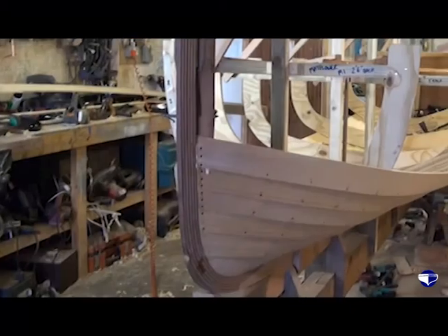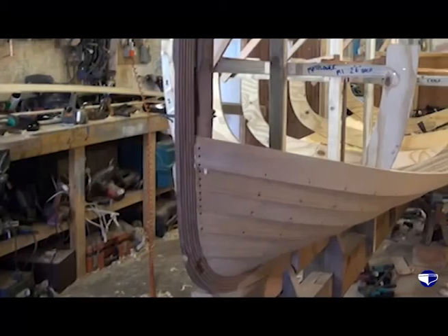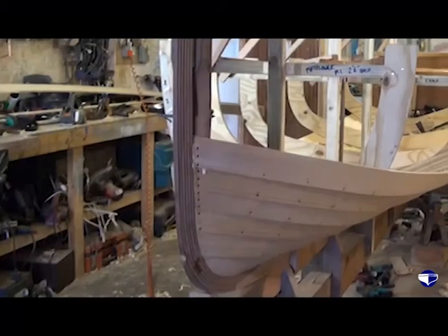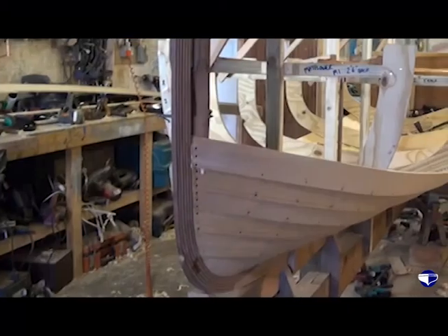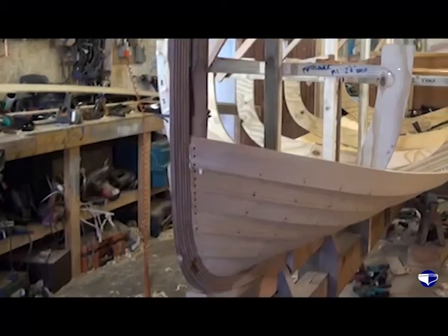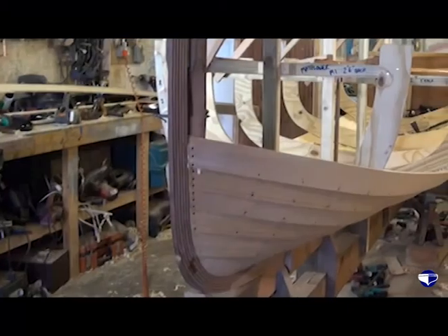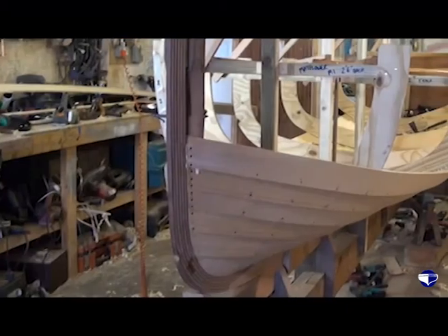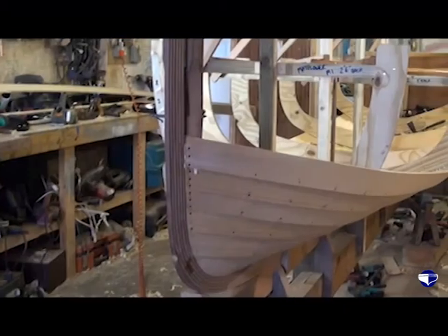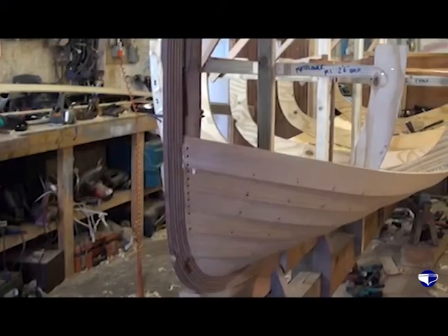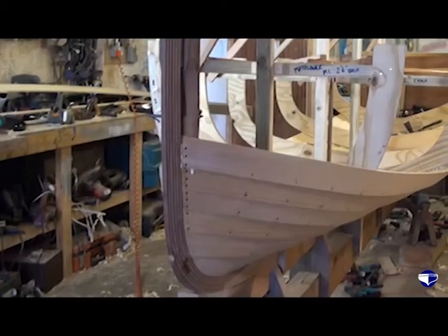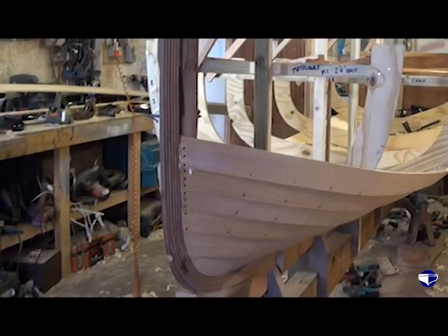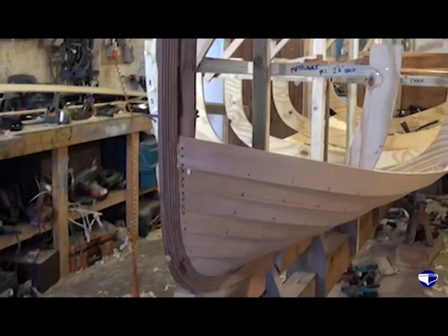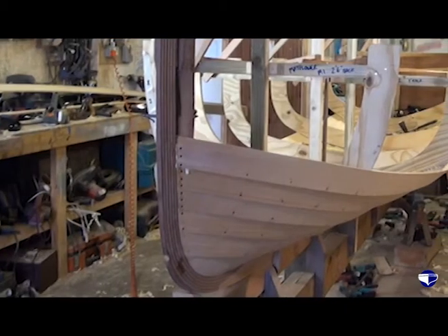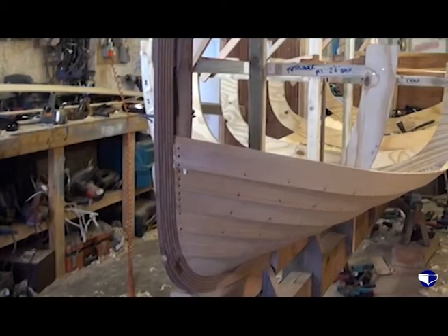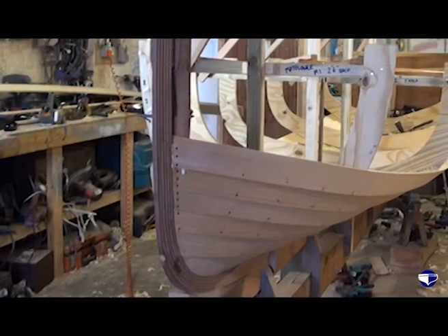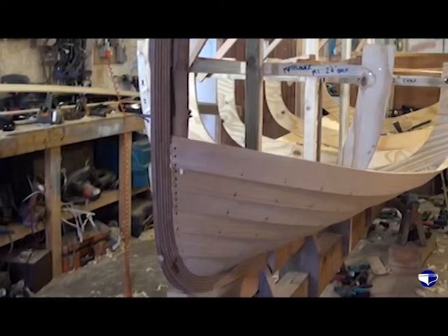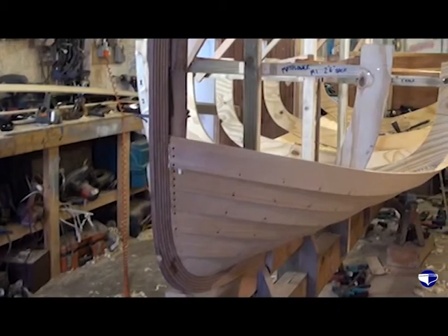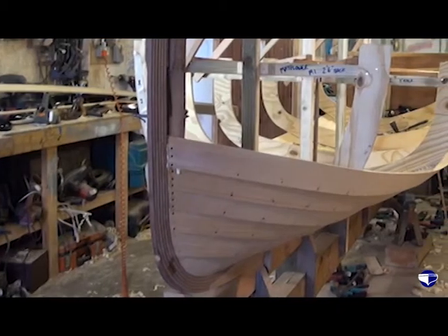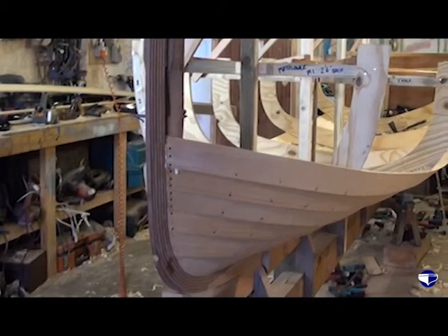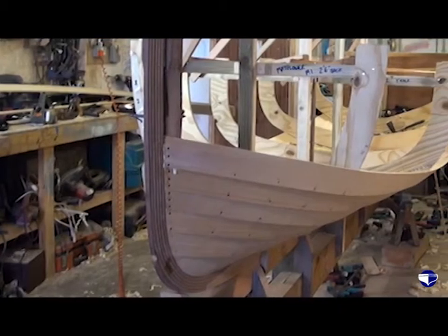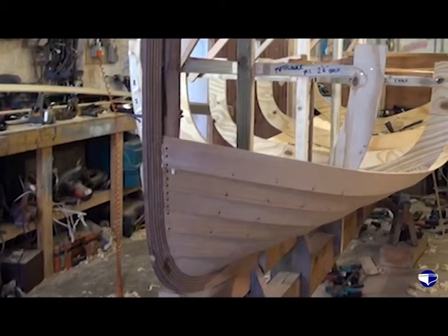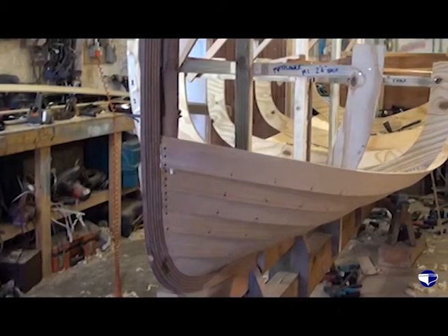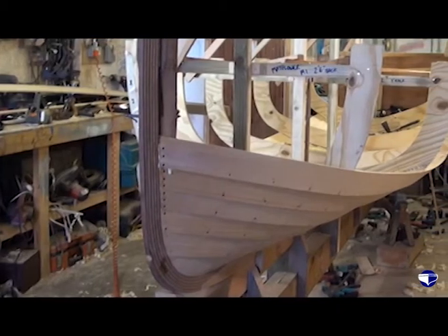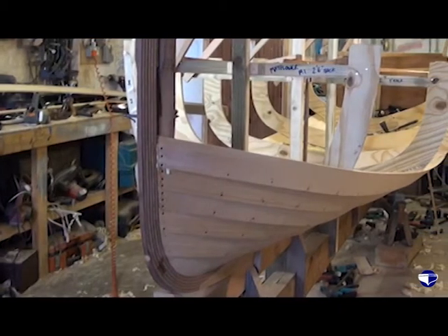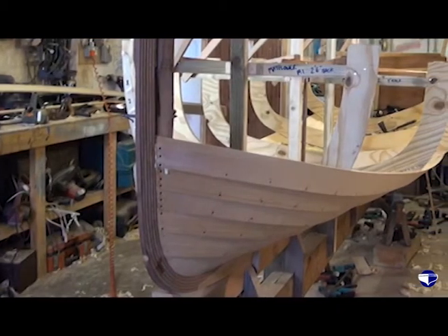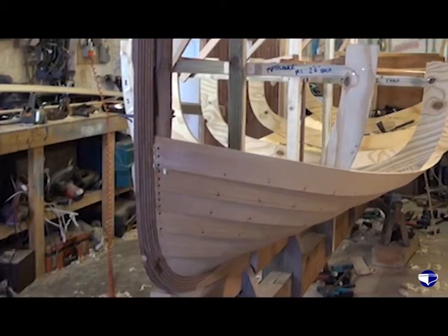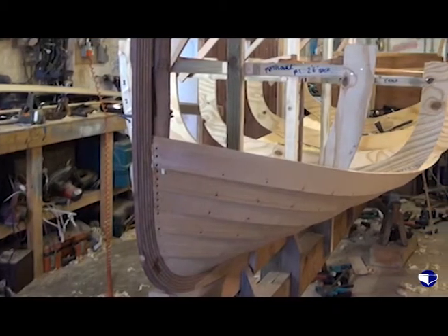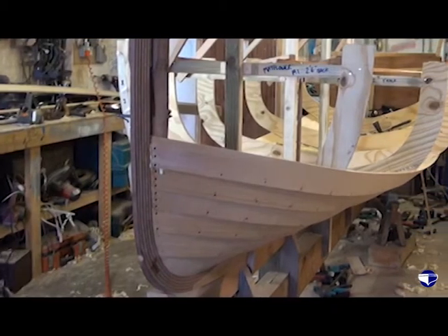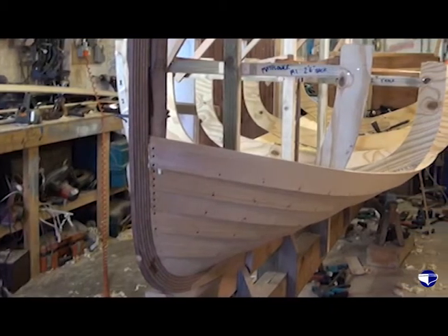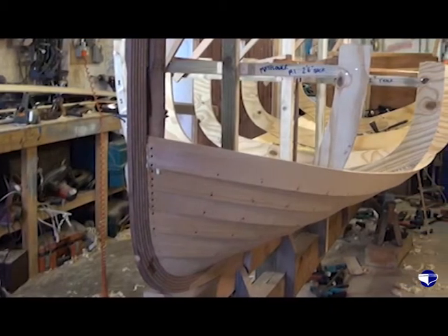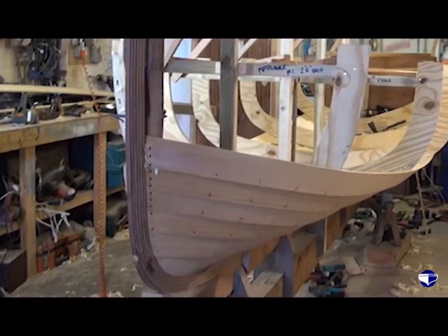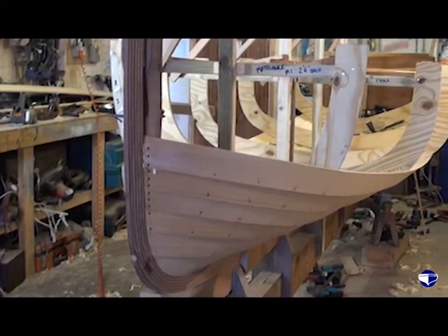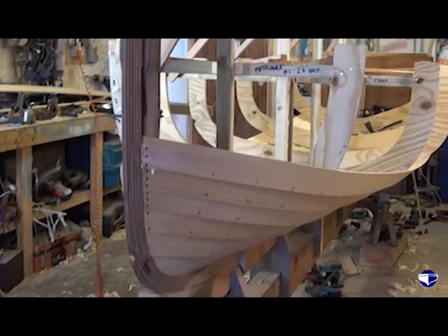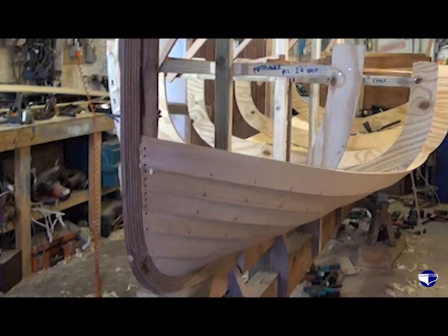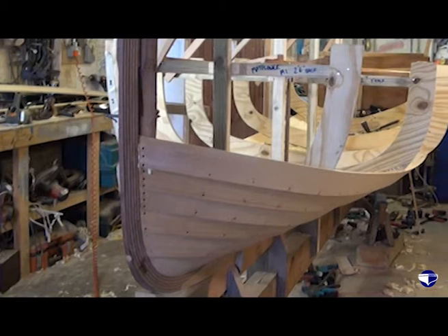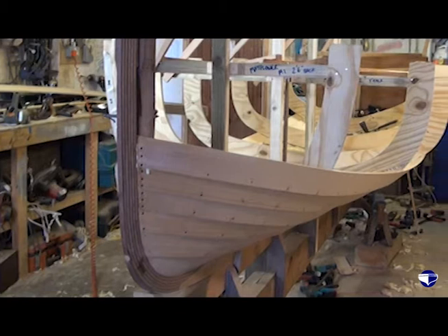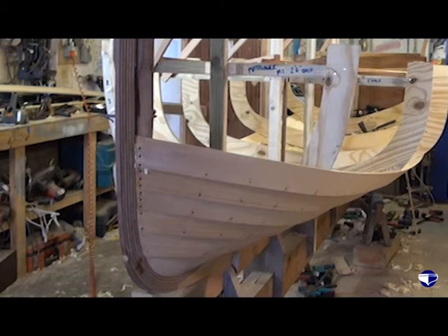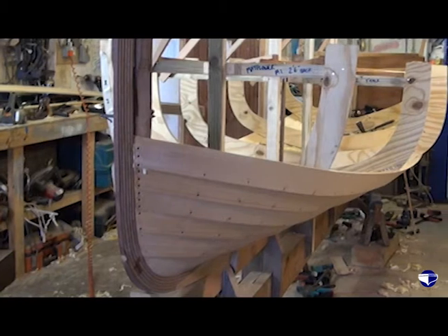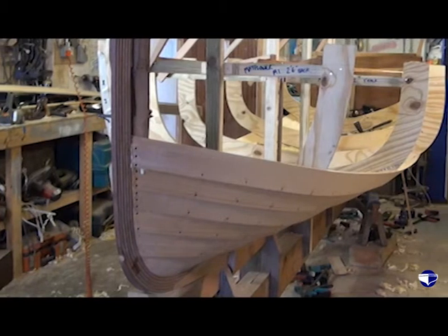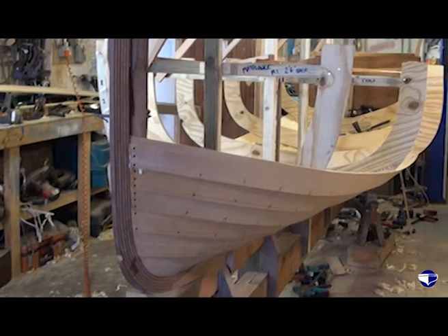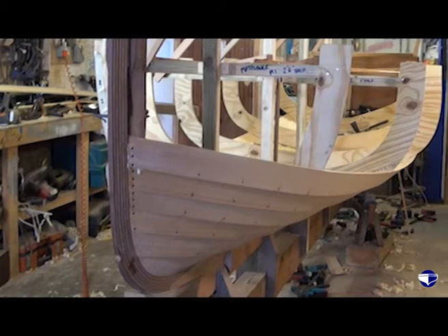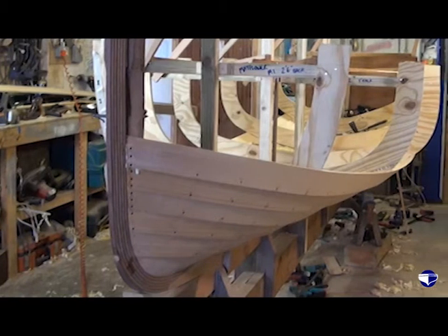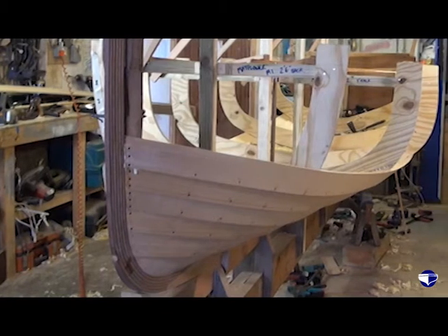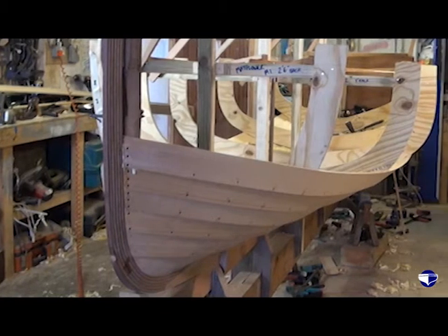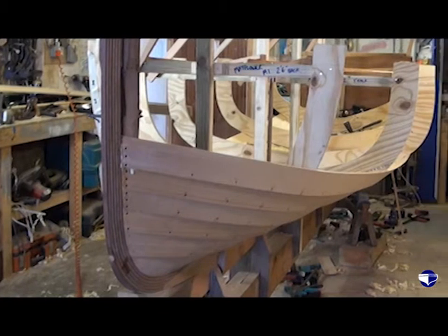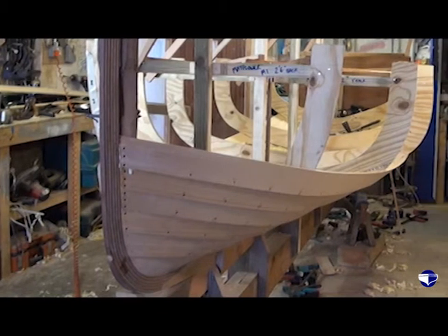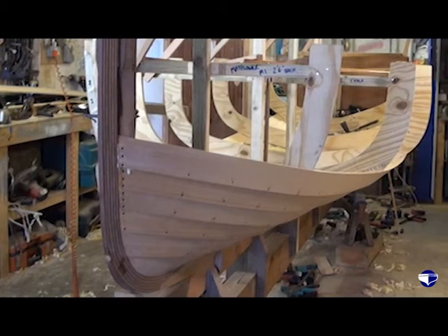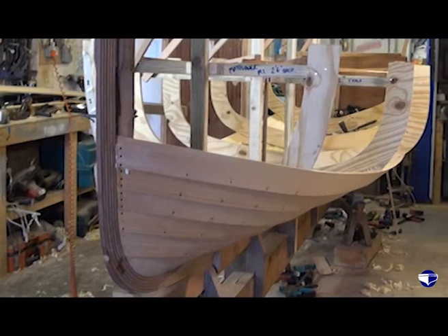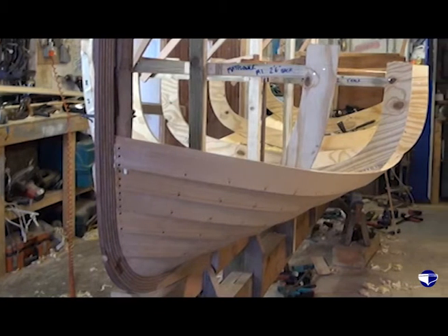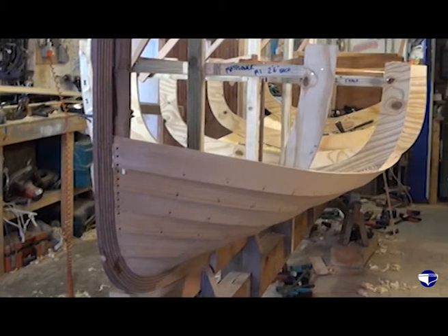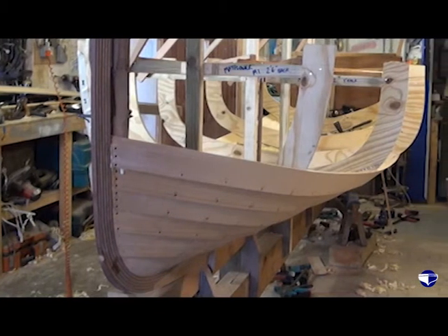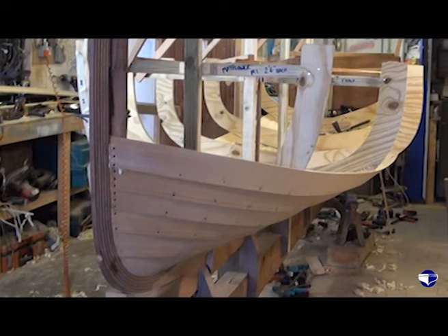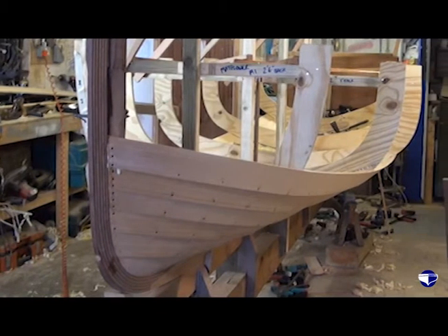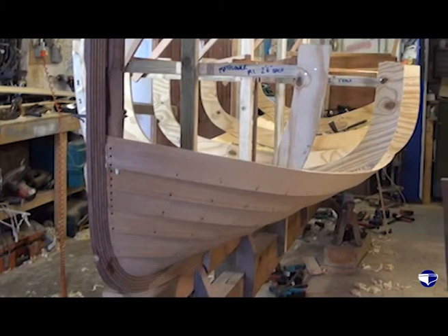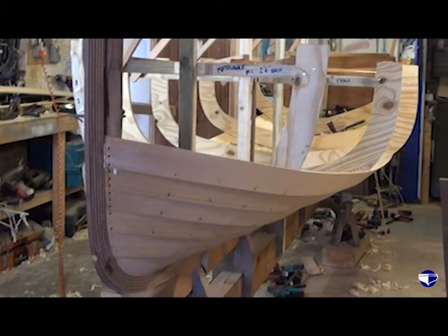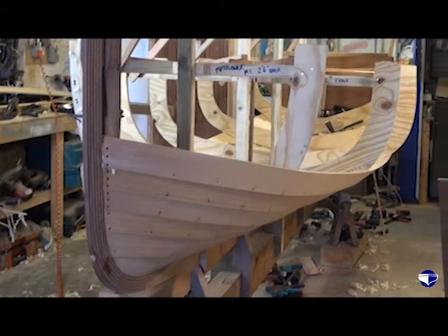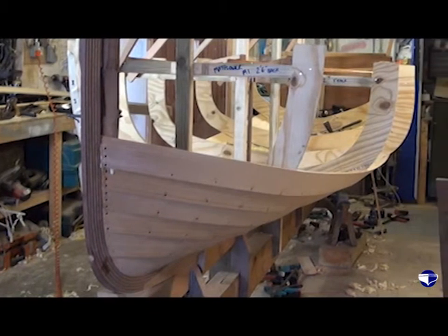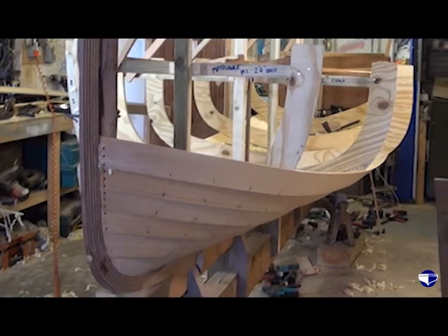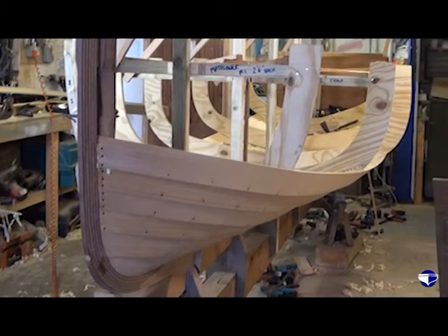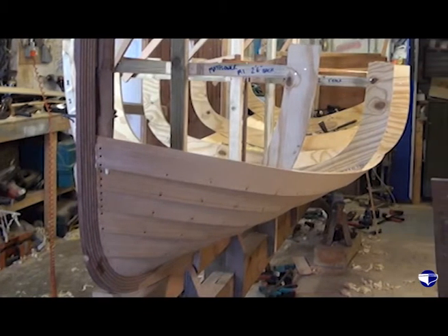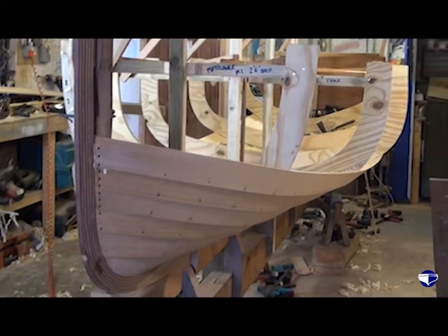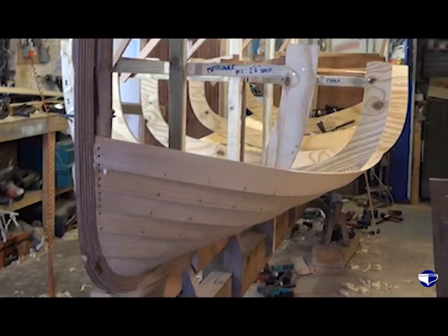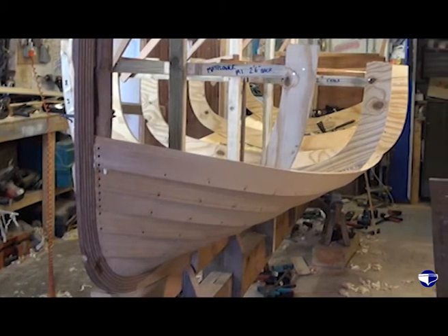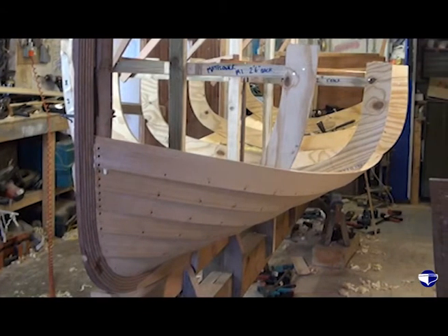So that's it — that's our plank riveted, nailed in place, and we're ready to make a template for the next one.